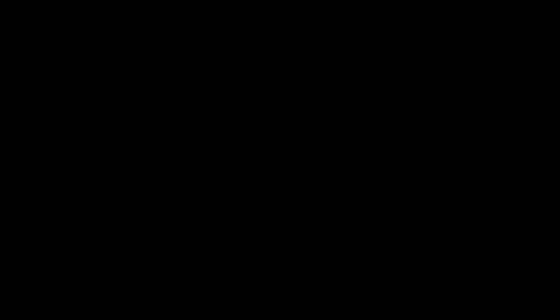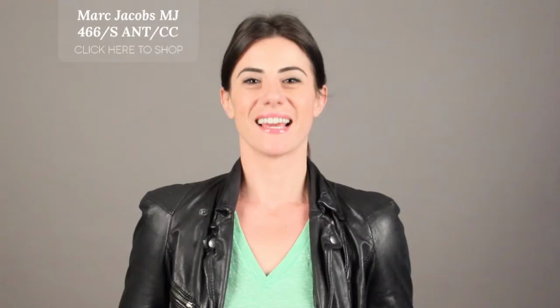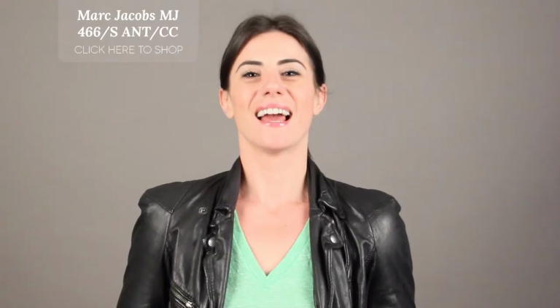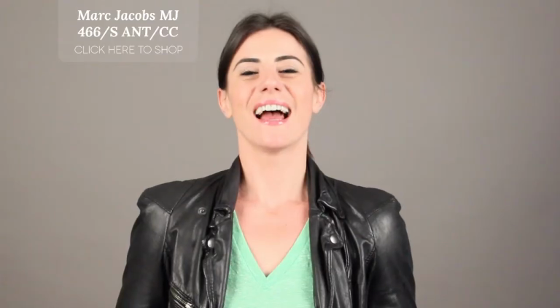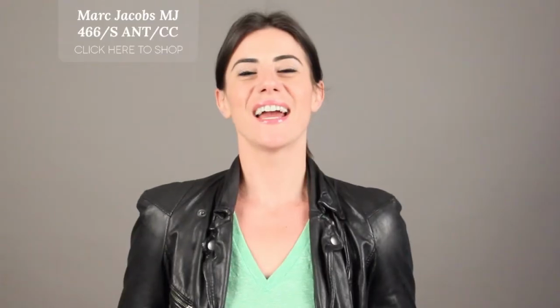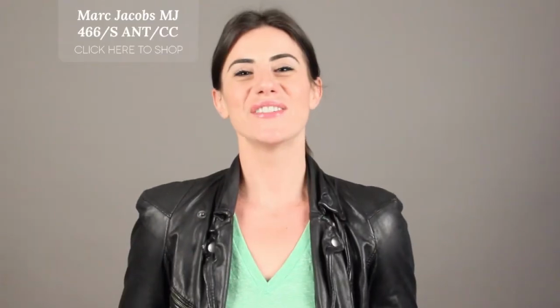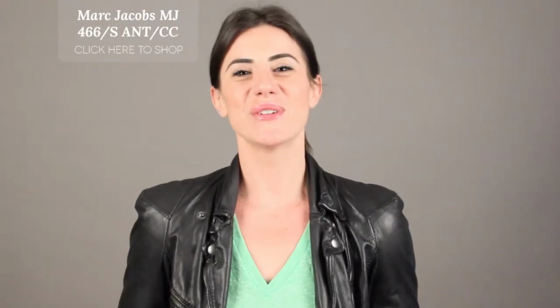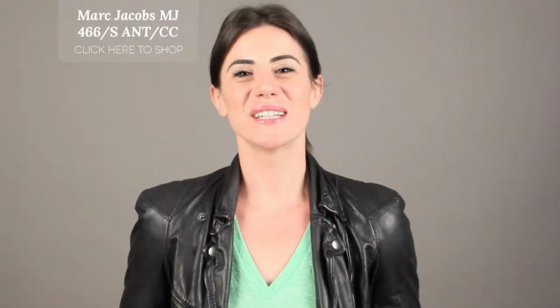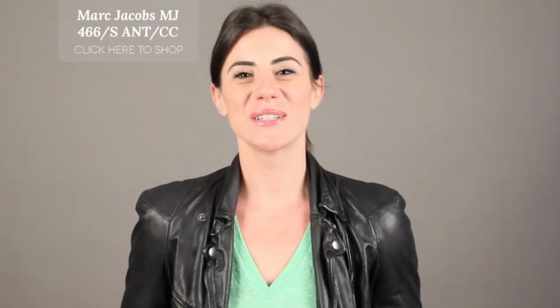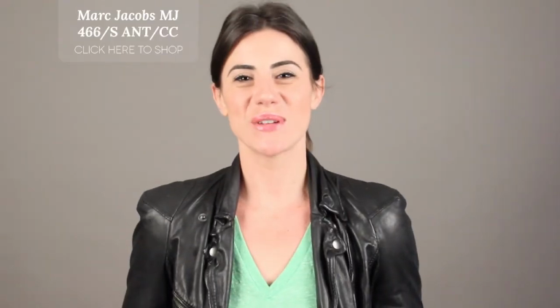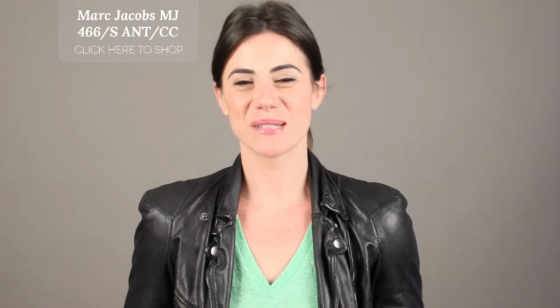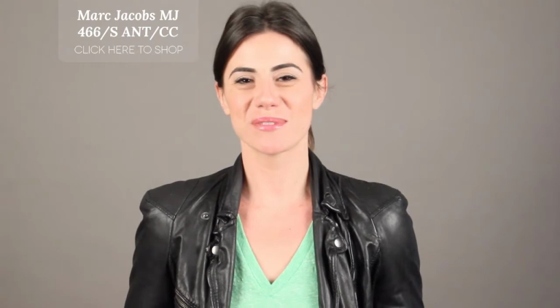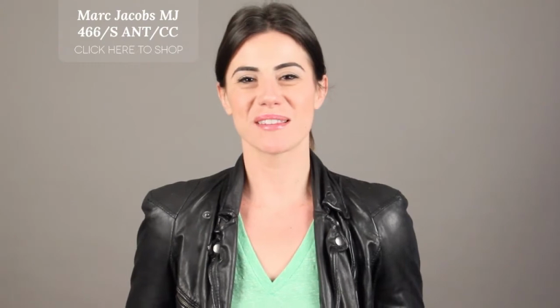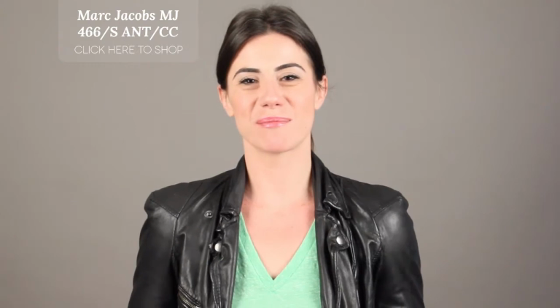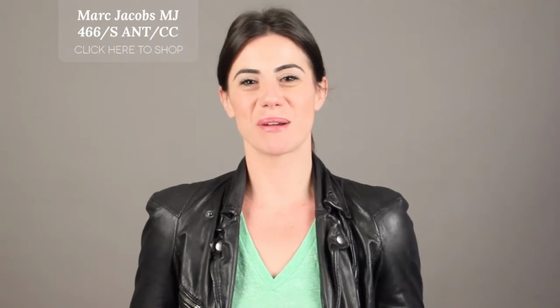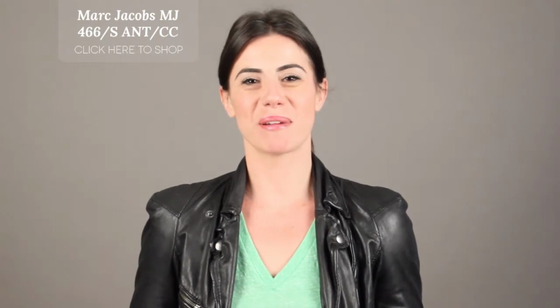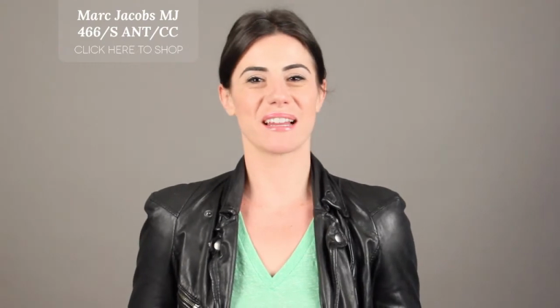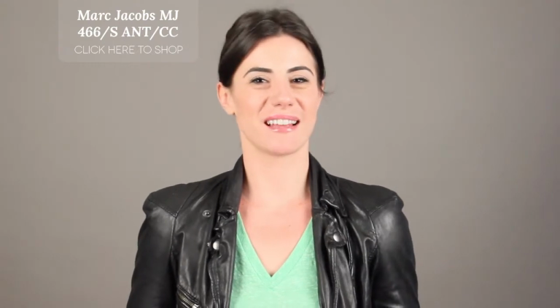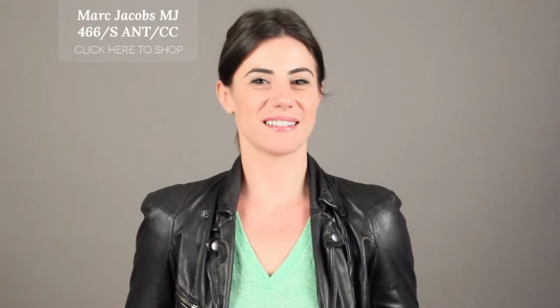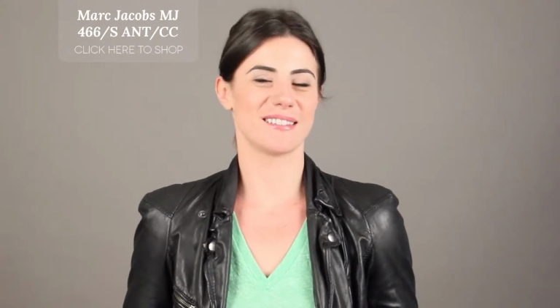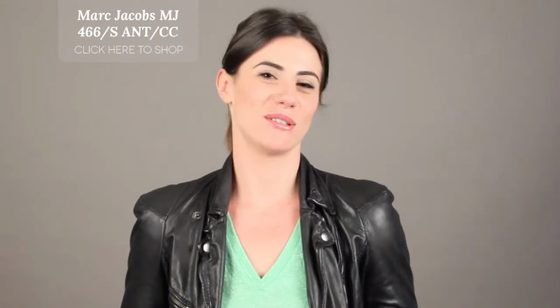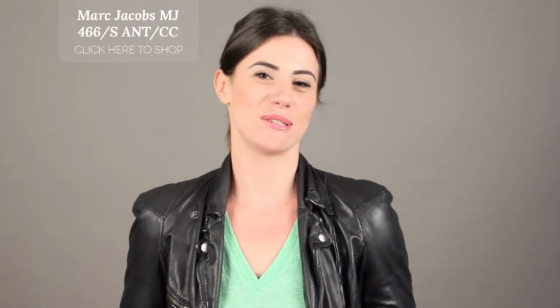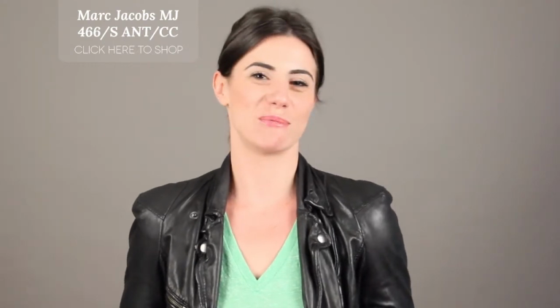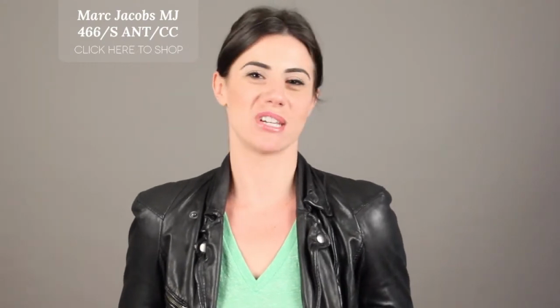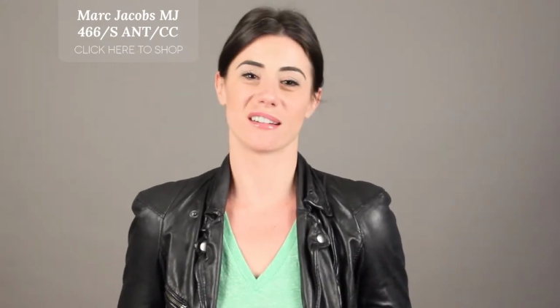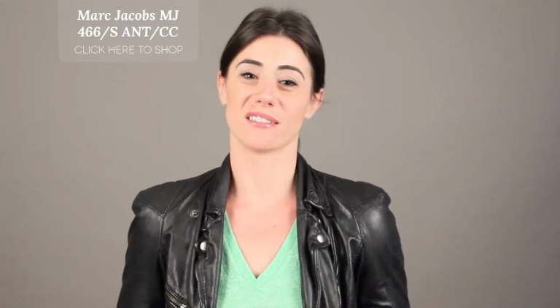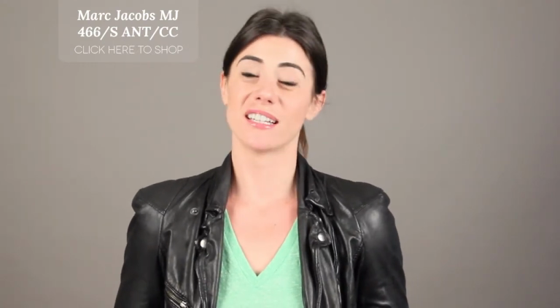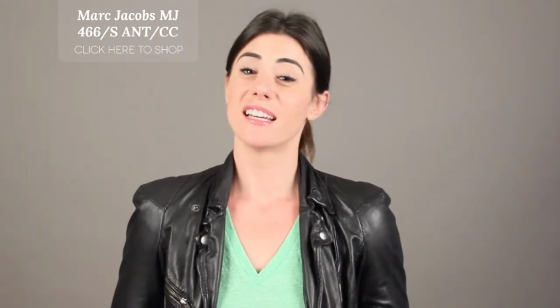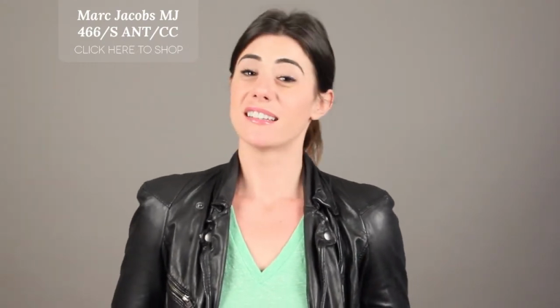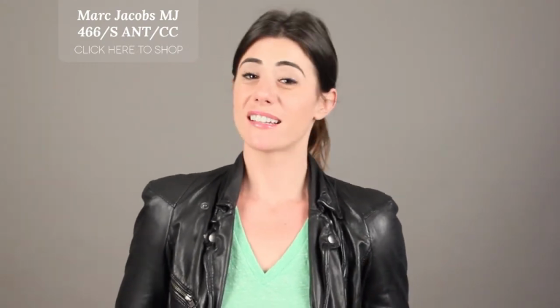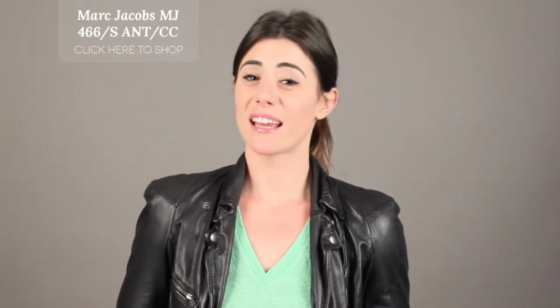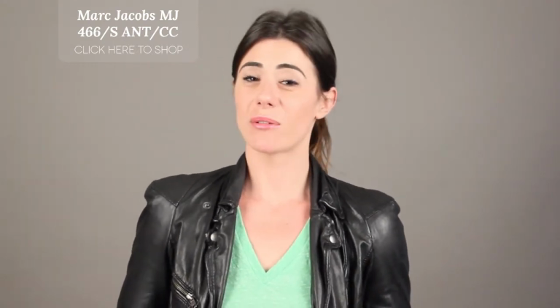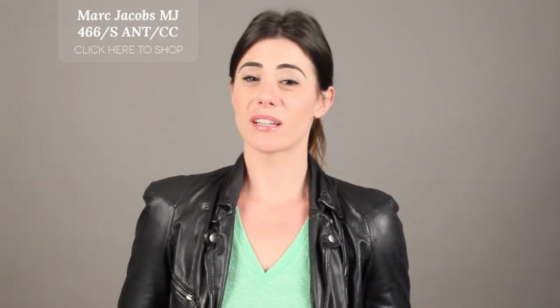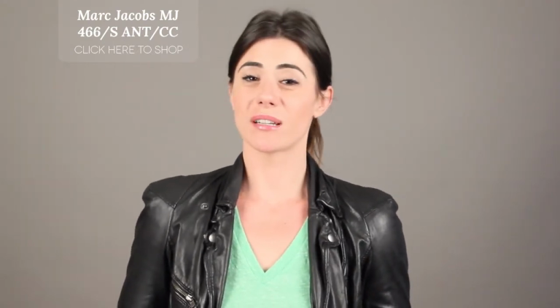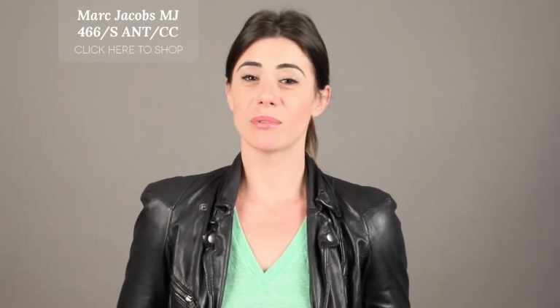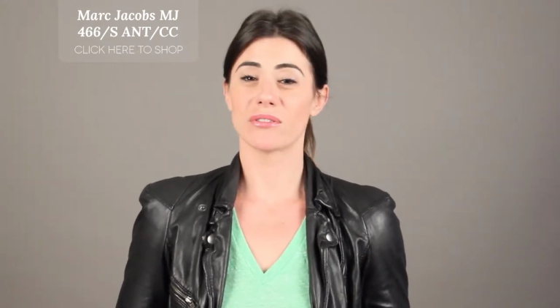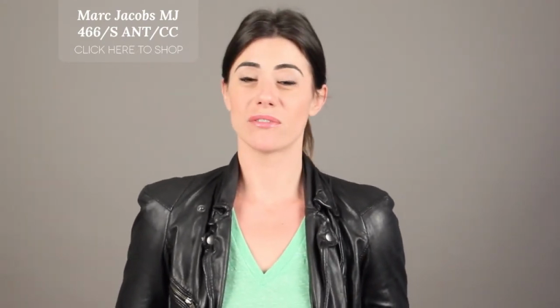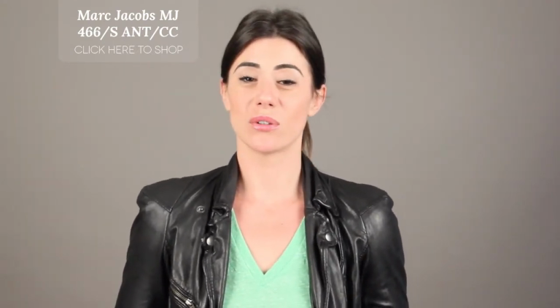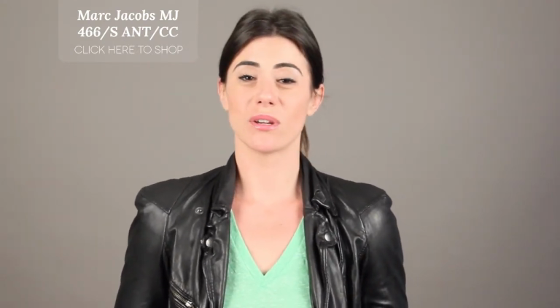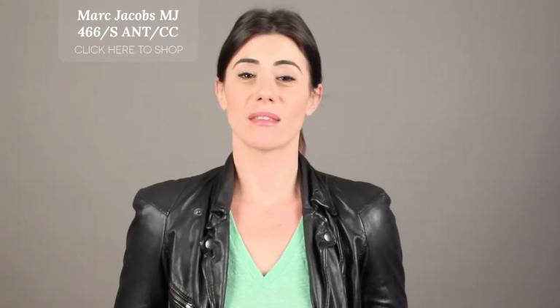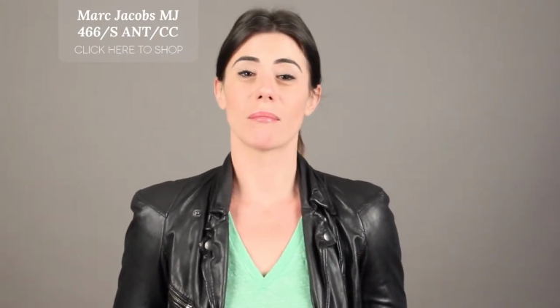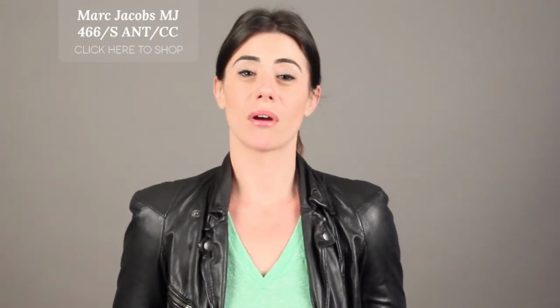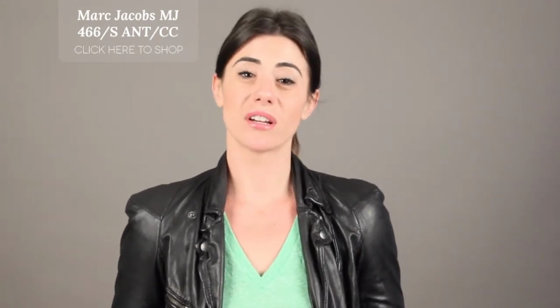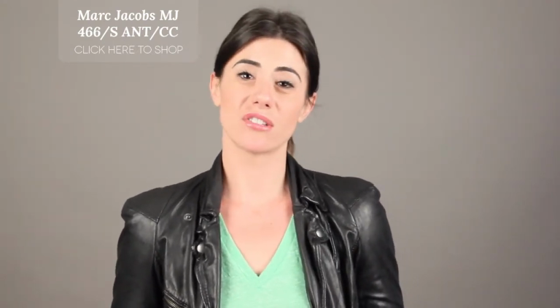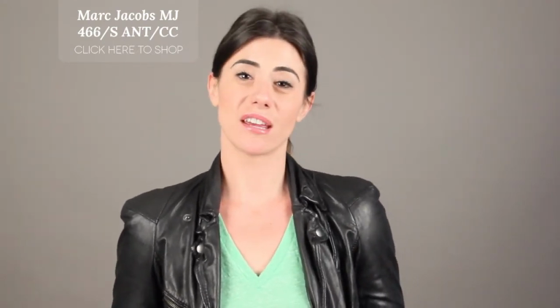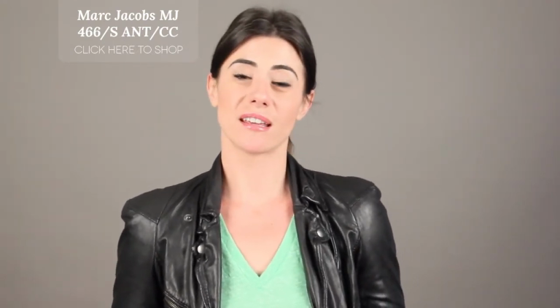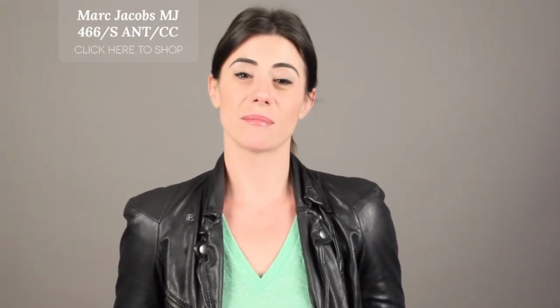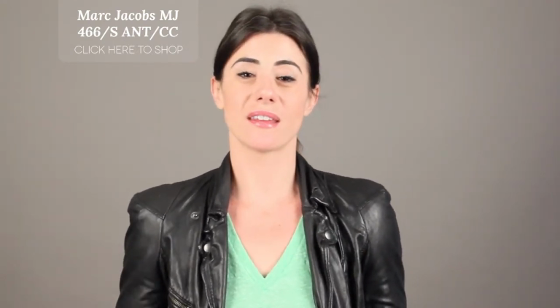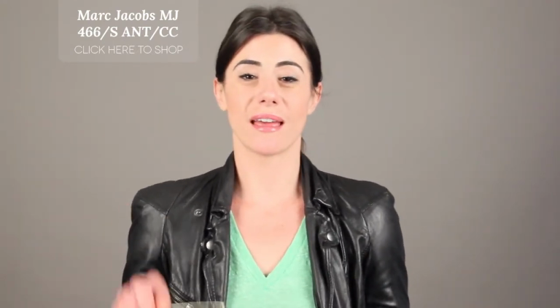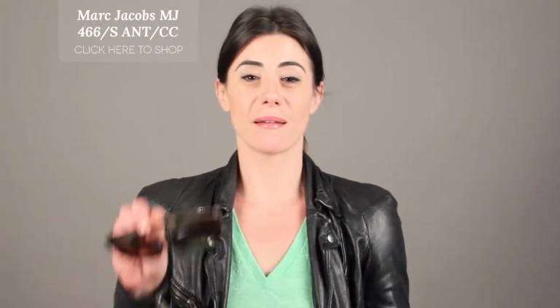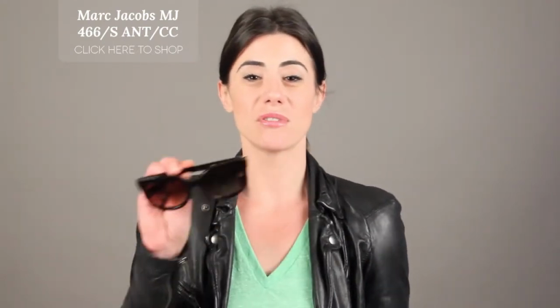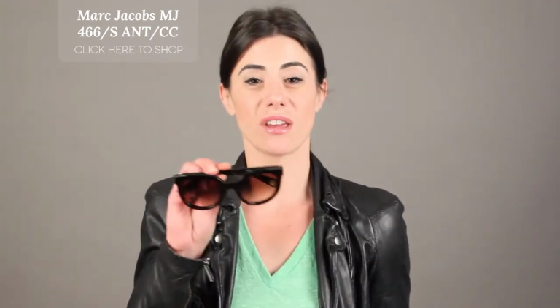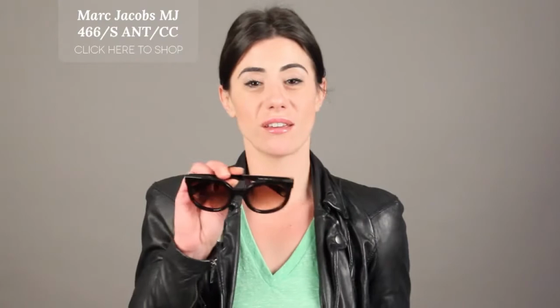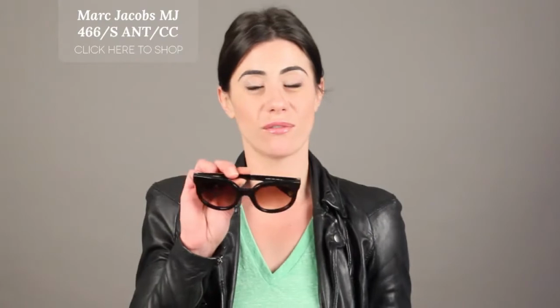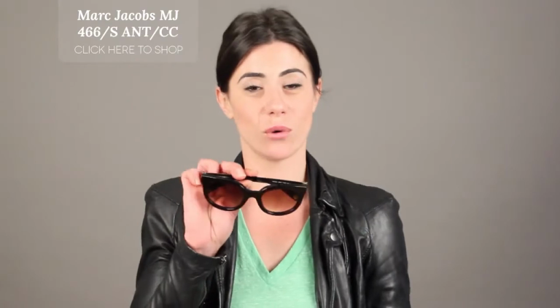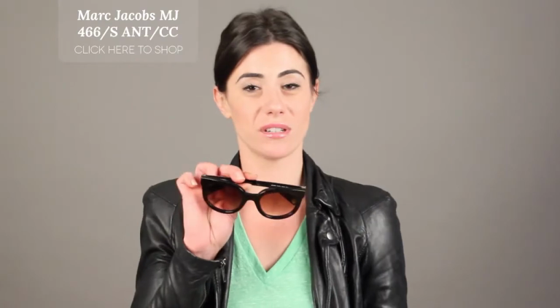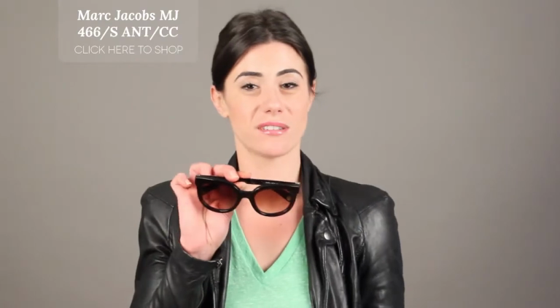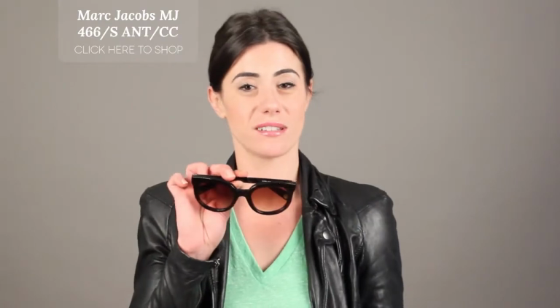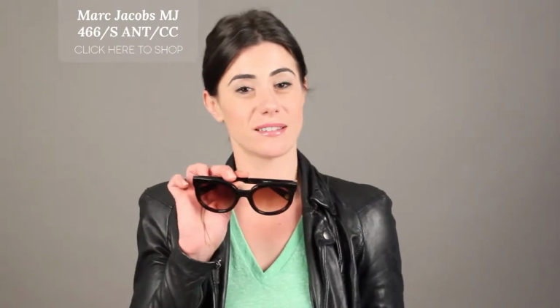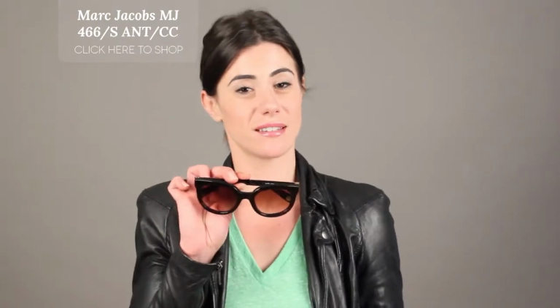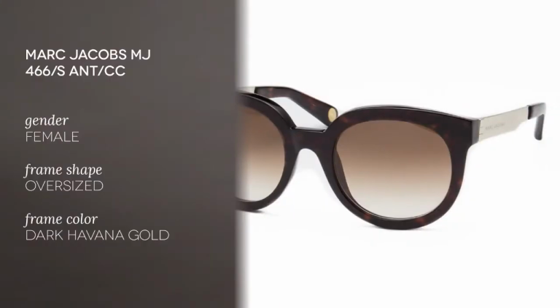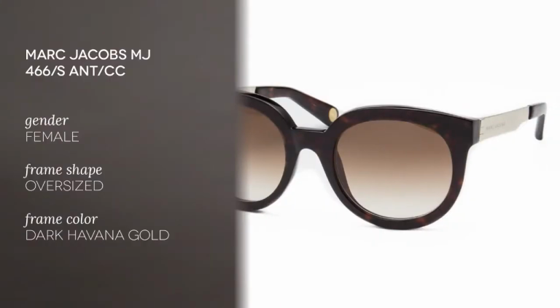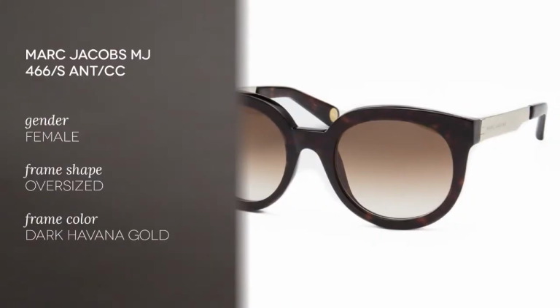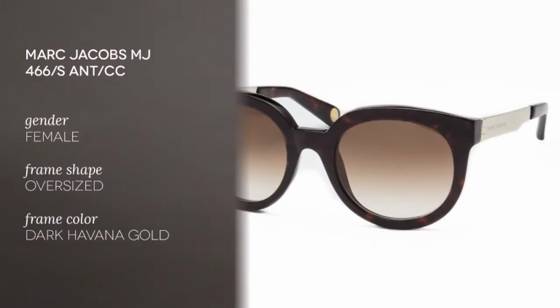Hi everyone and welcome to the Smart By Glasses YouTube channel. Today we're going to be reviewing the Marc Jacobs MJ466S.